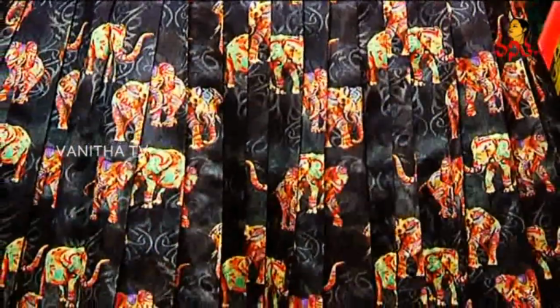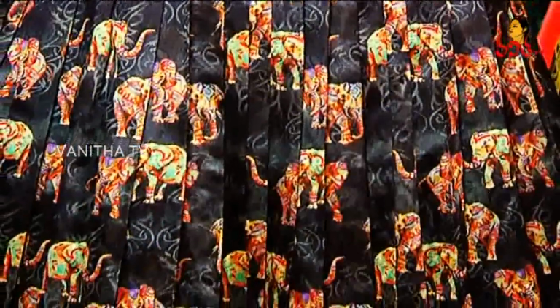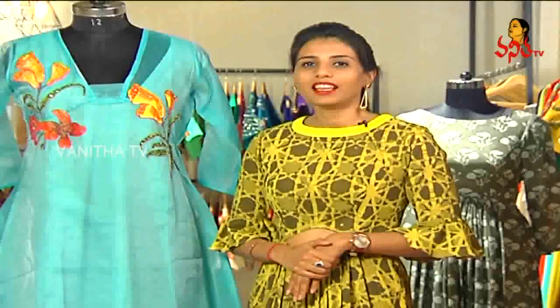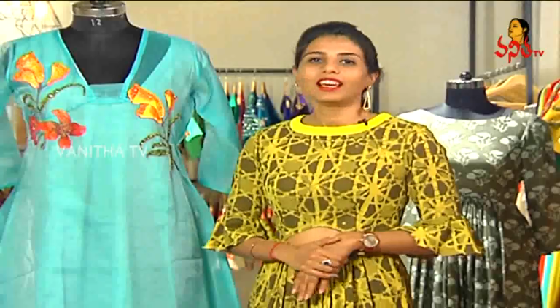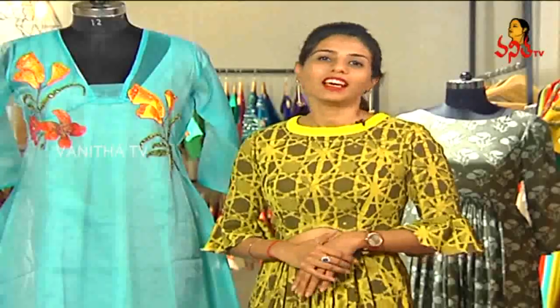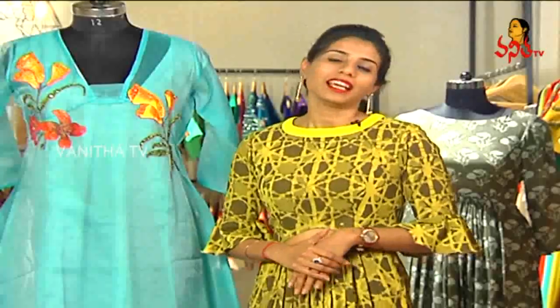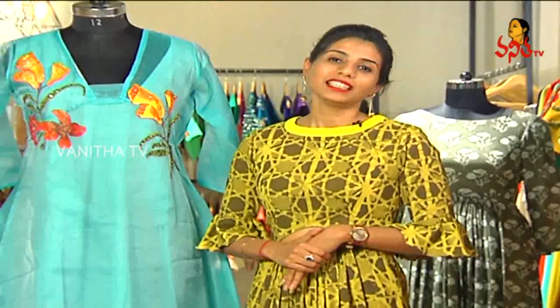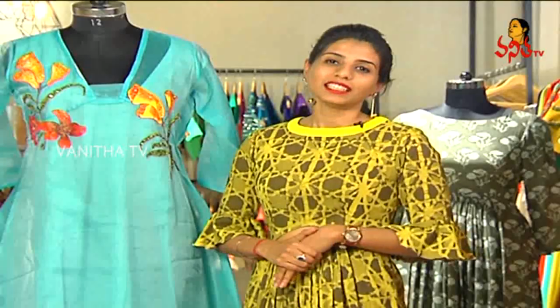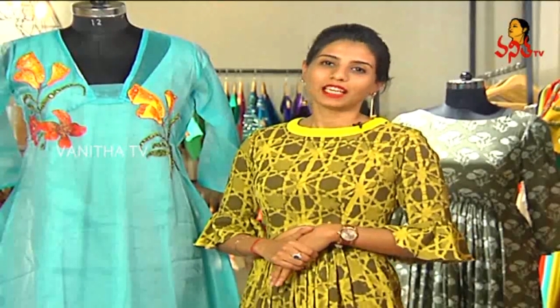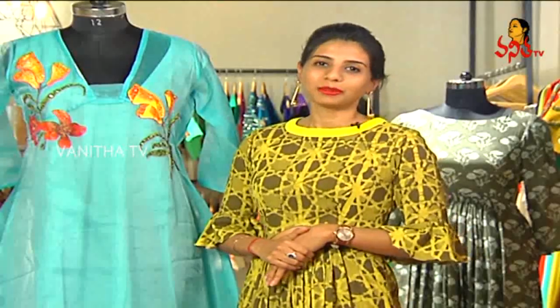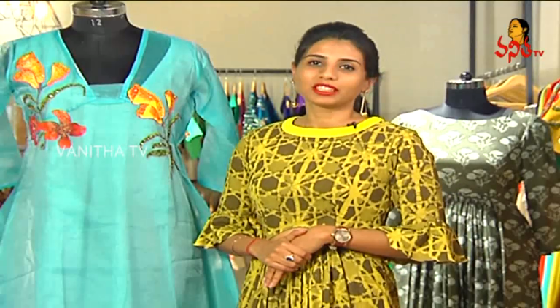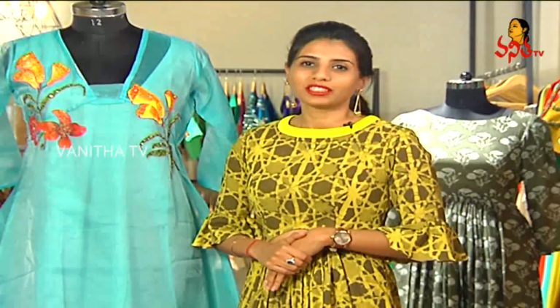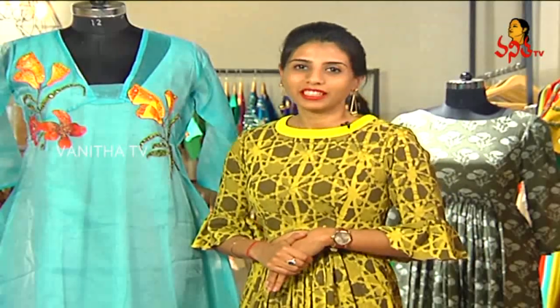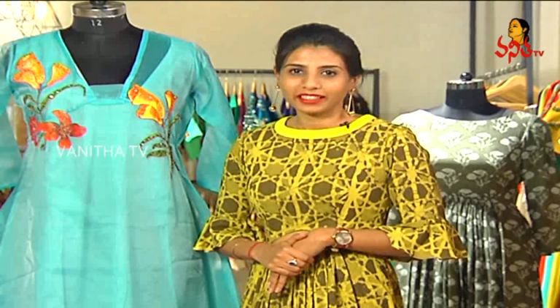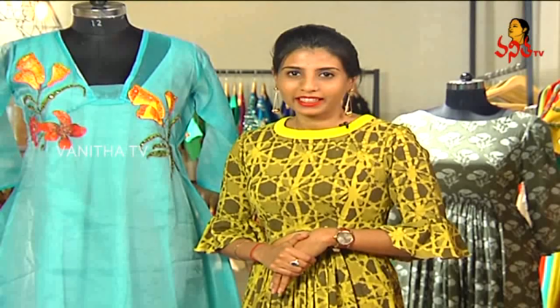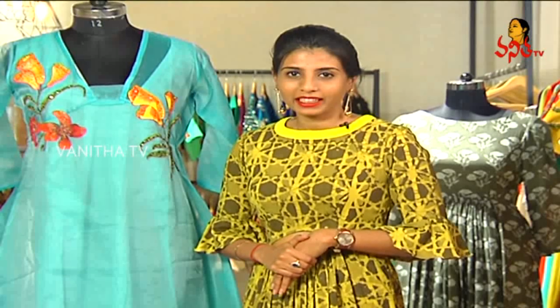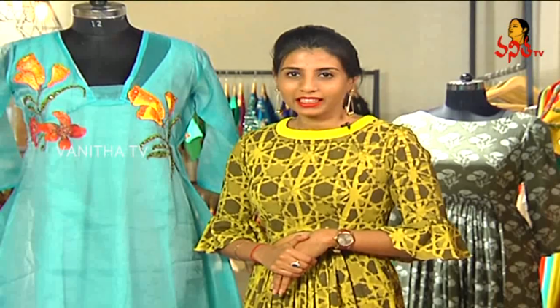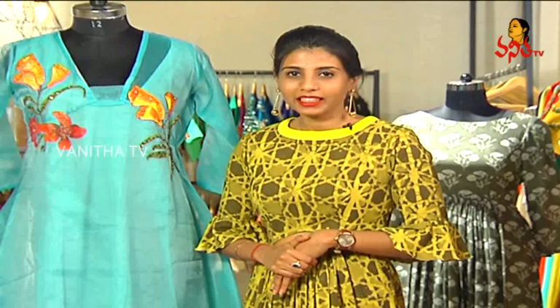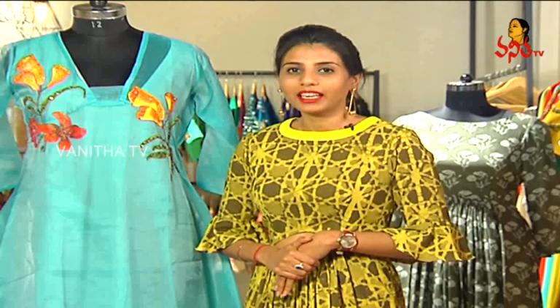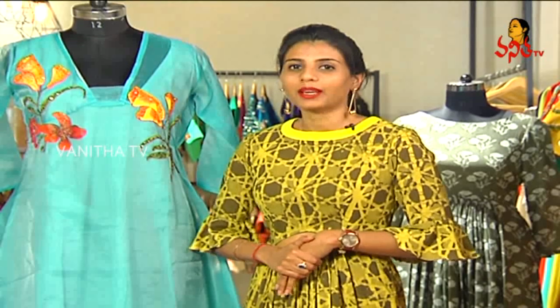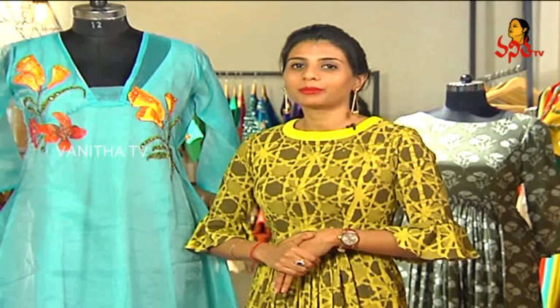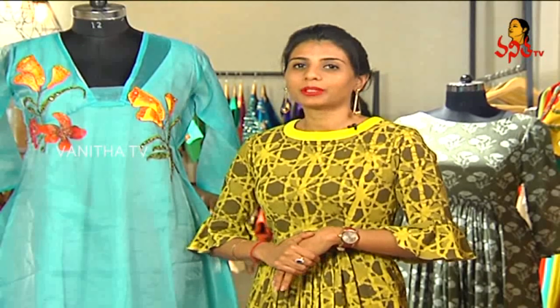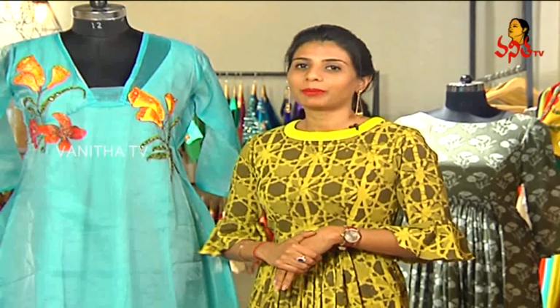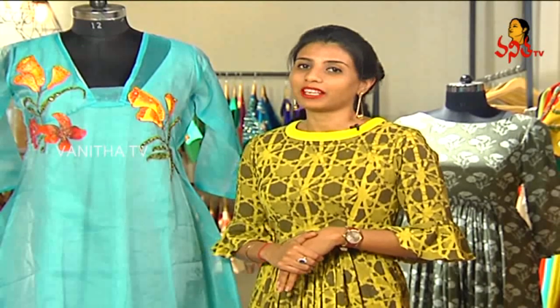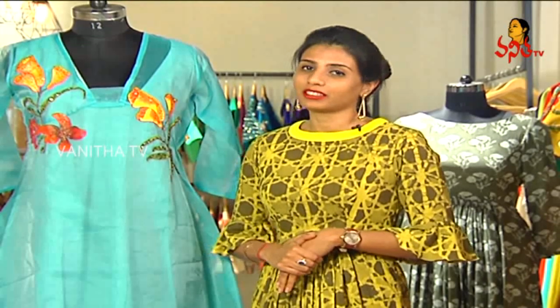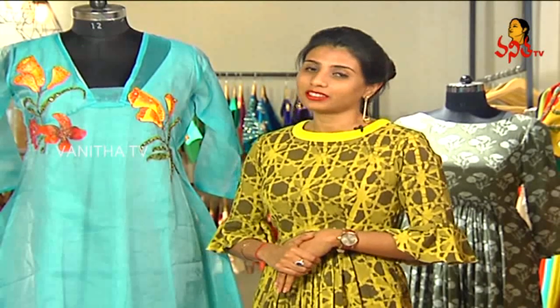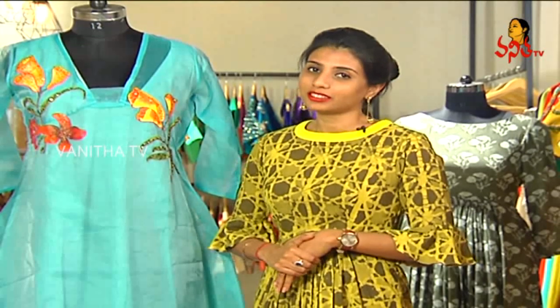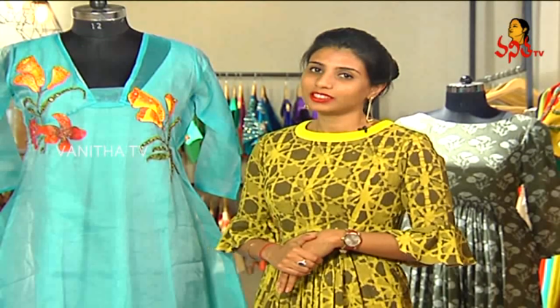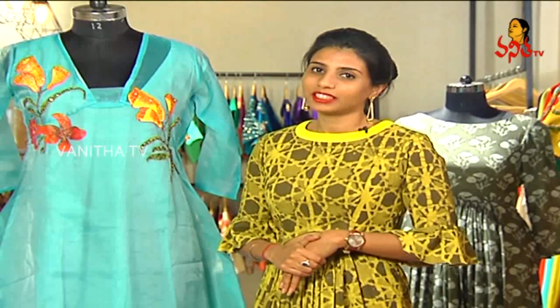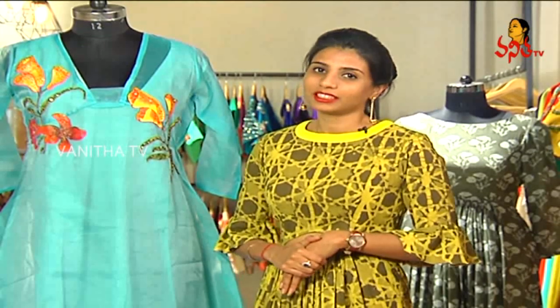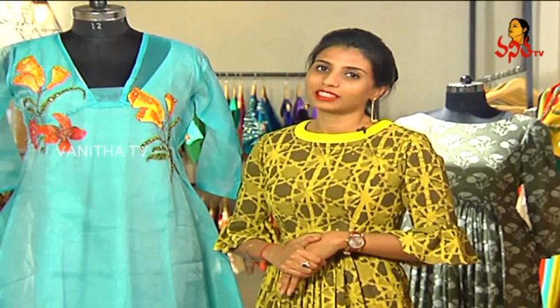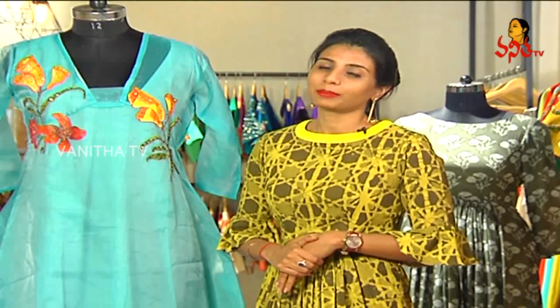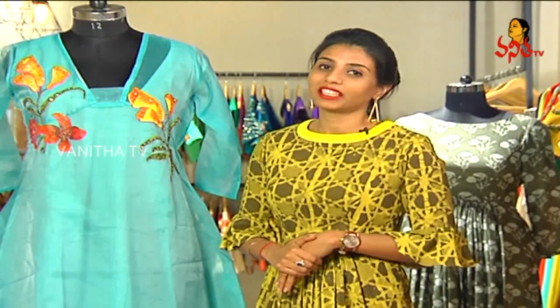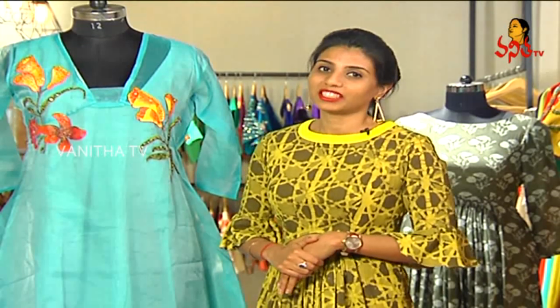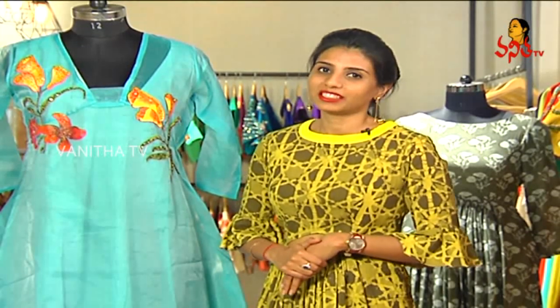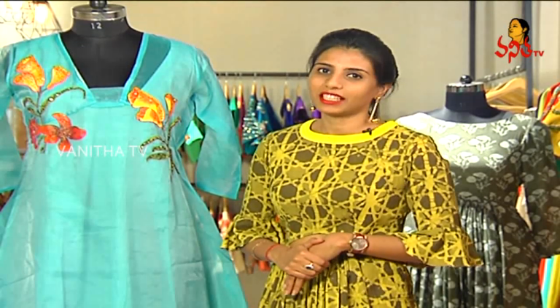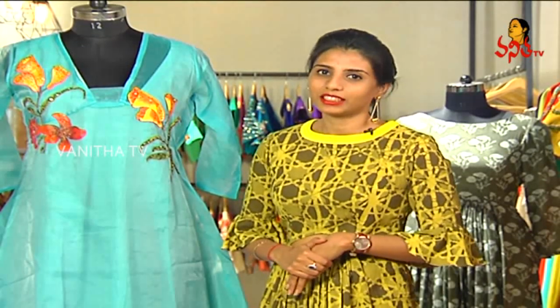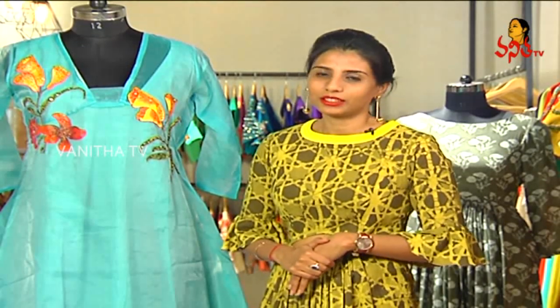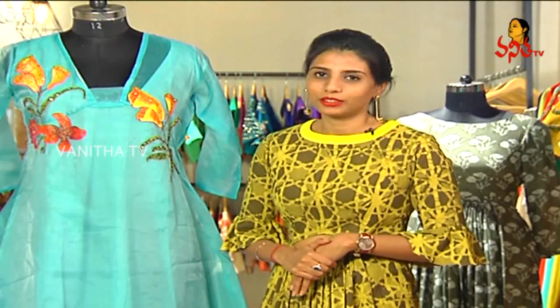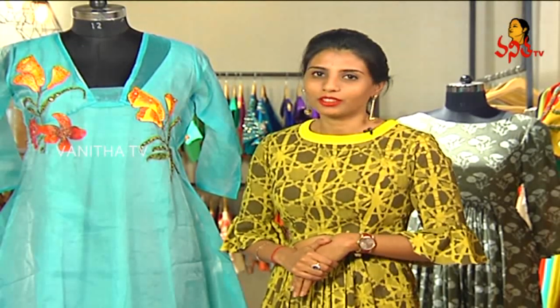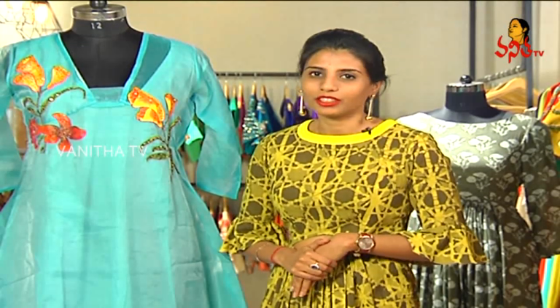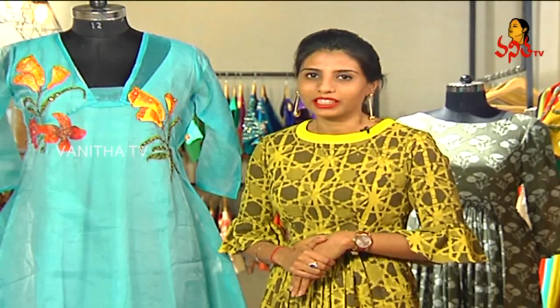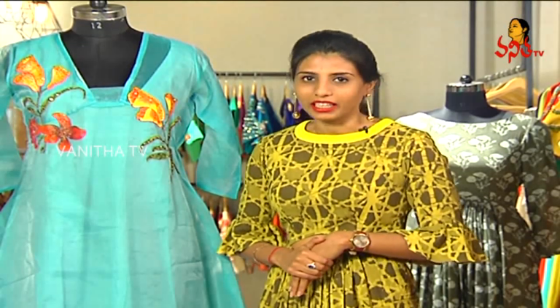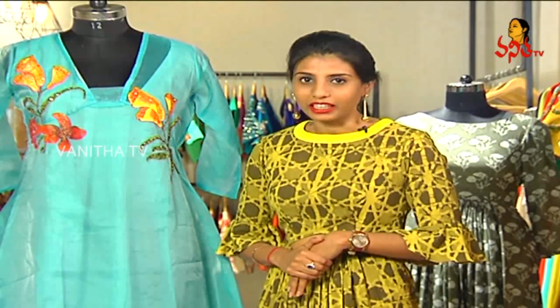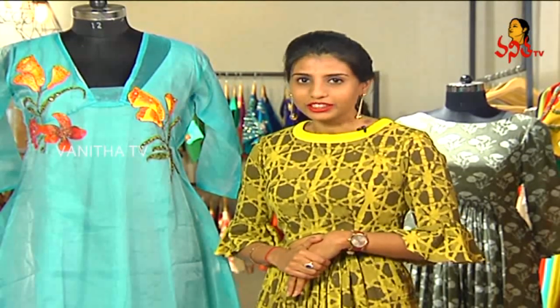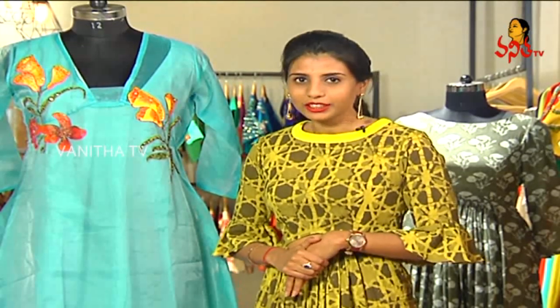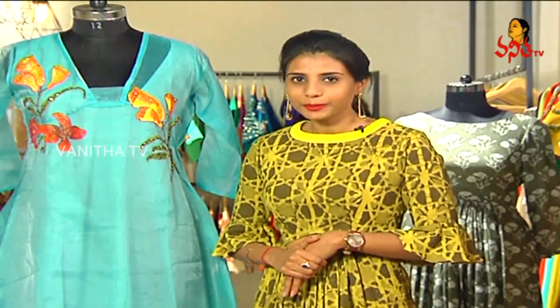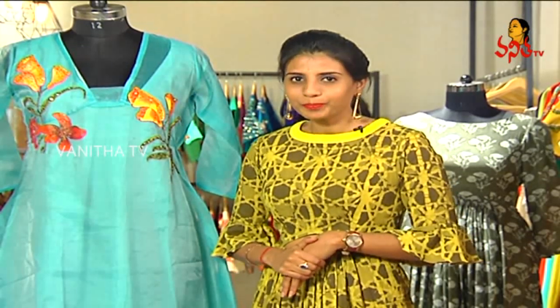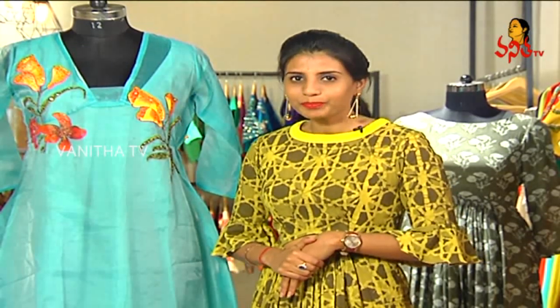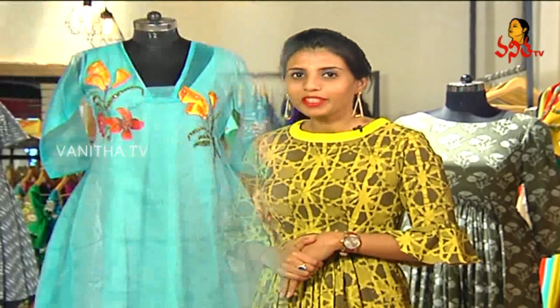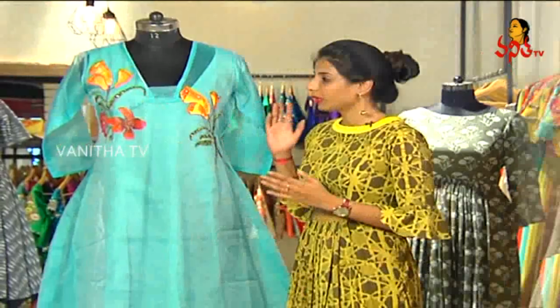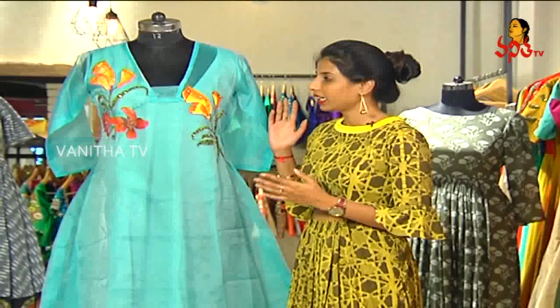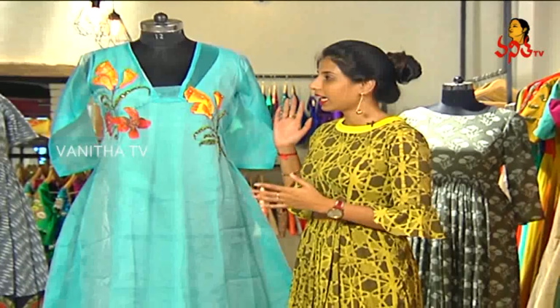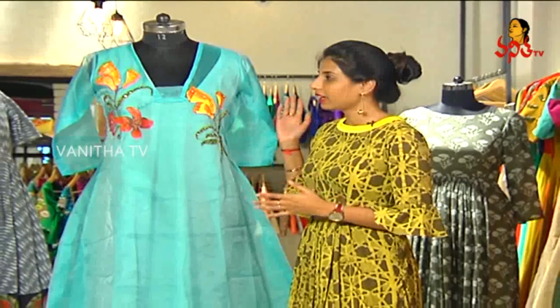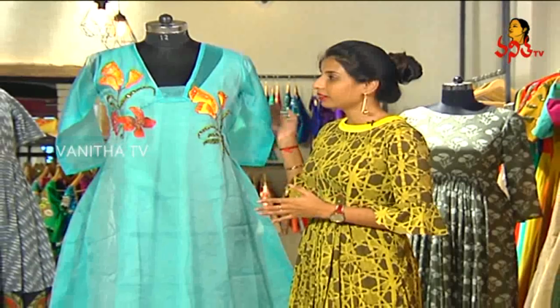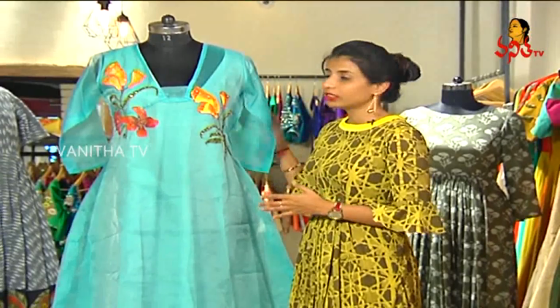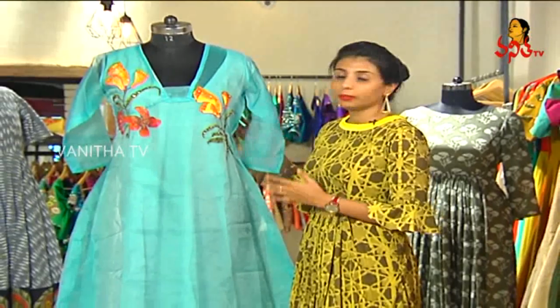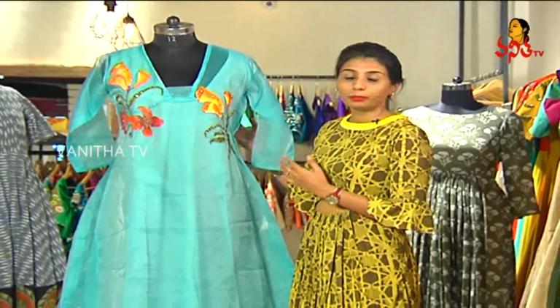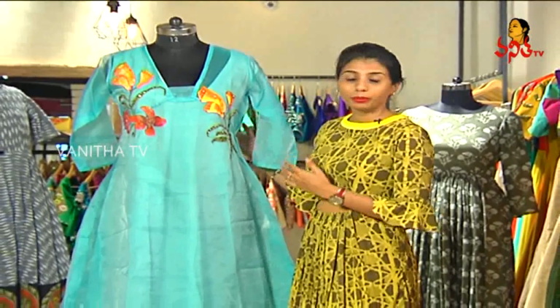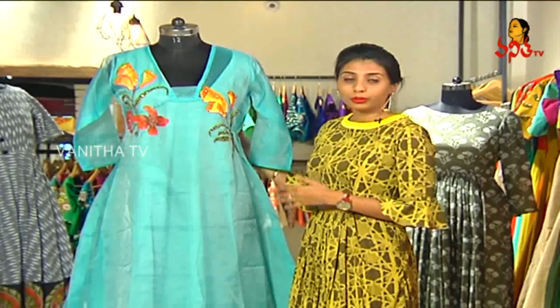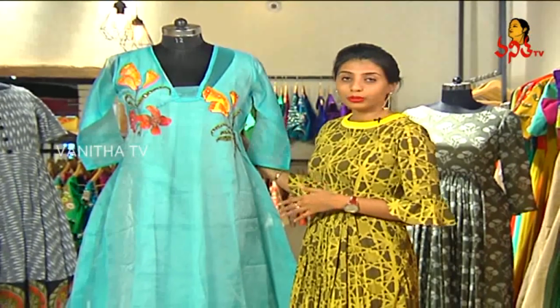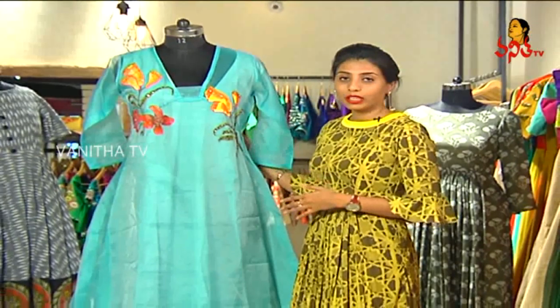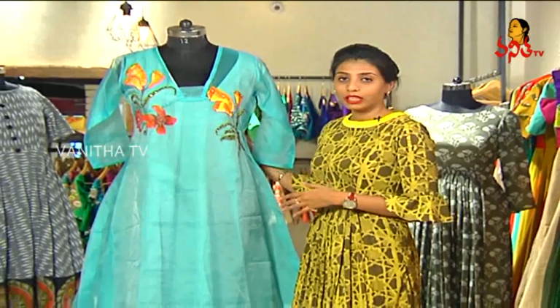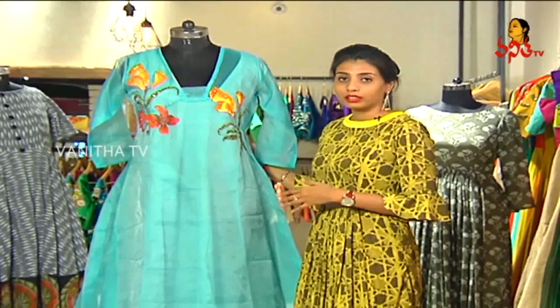Hi, I'm Sukrita Reddy. I'm the partner in this multi-design store called Thalasha. We have a blue color, very light blue color tunic.